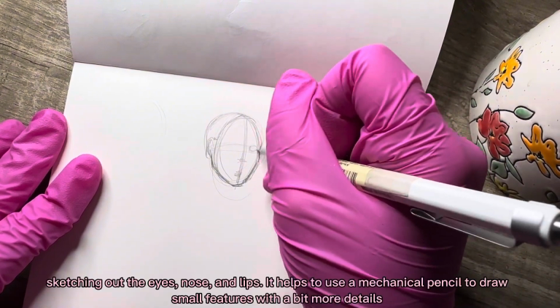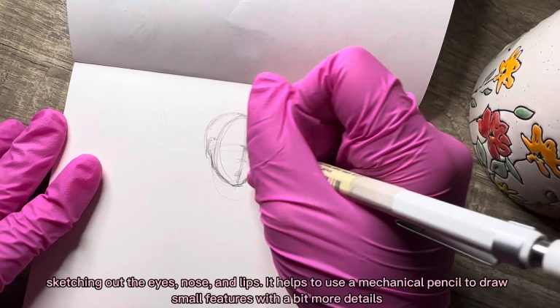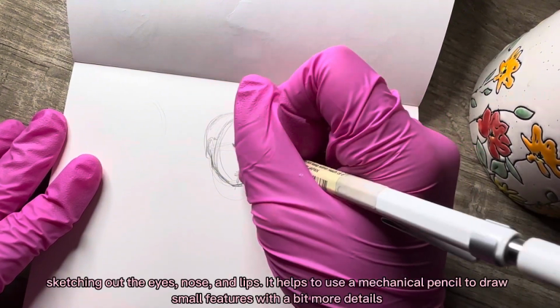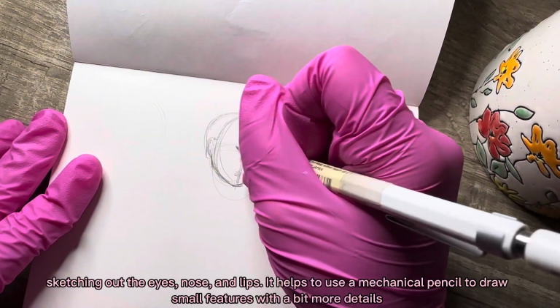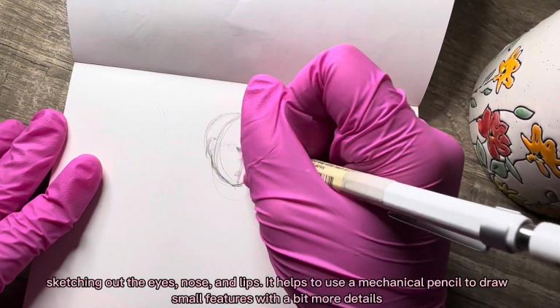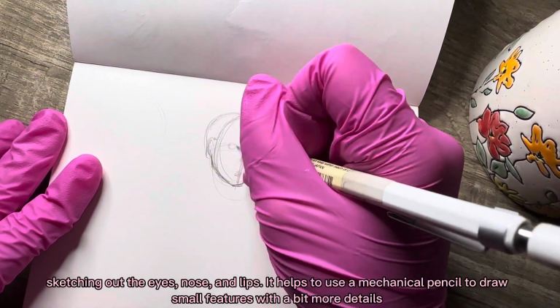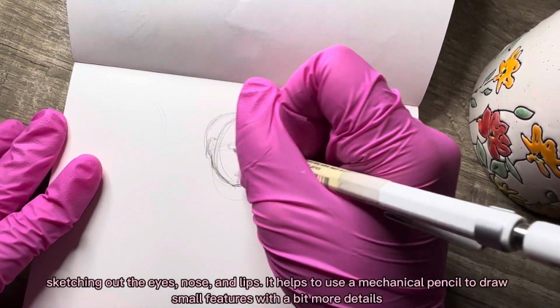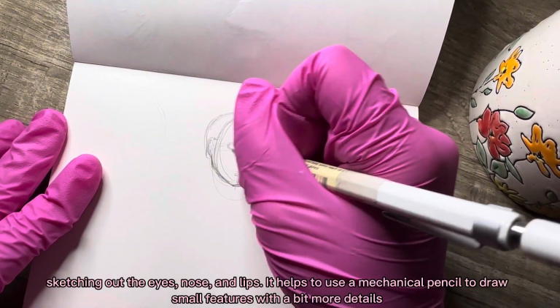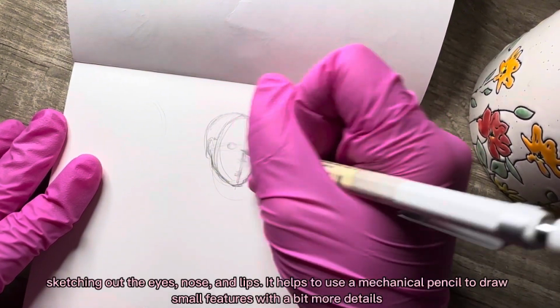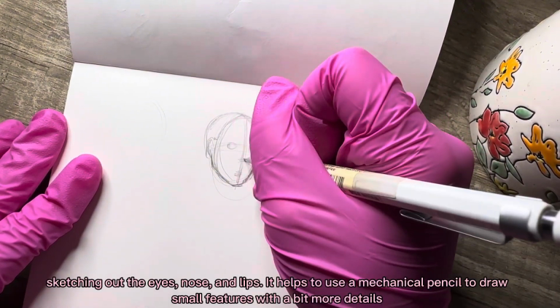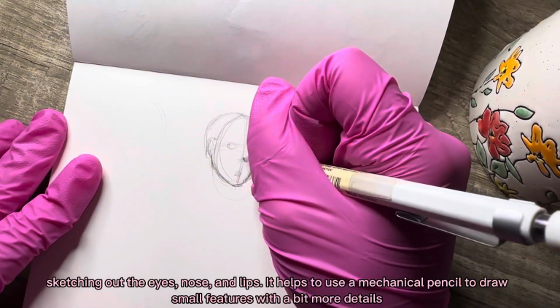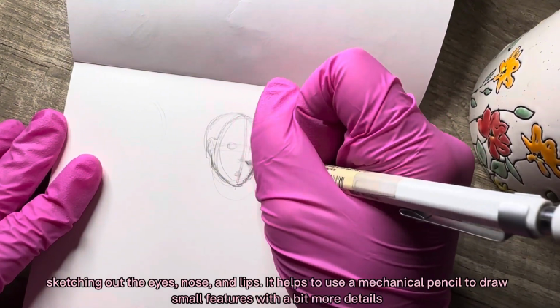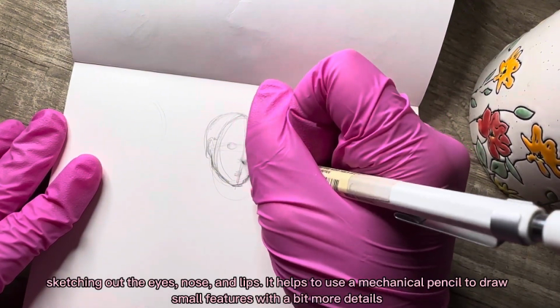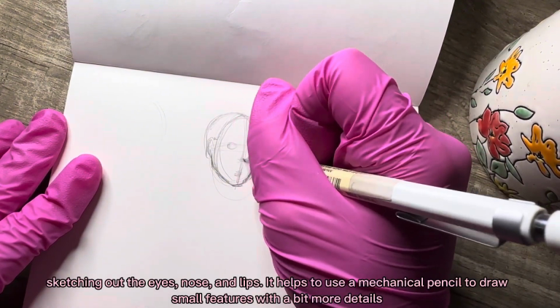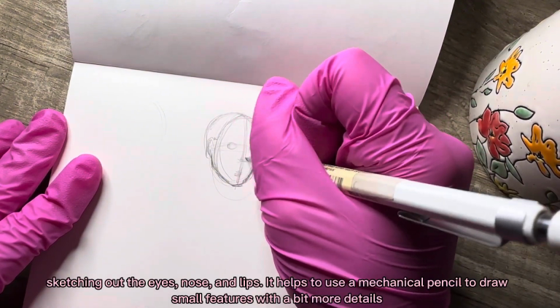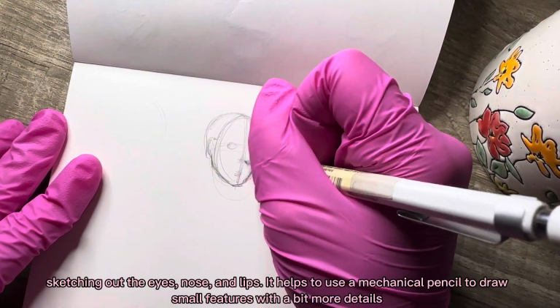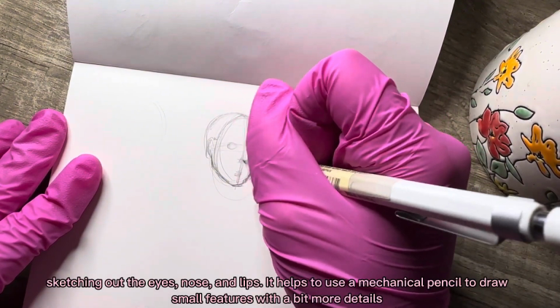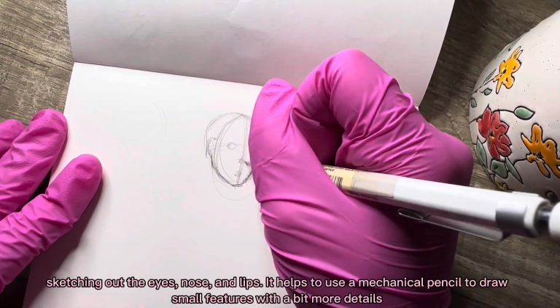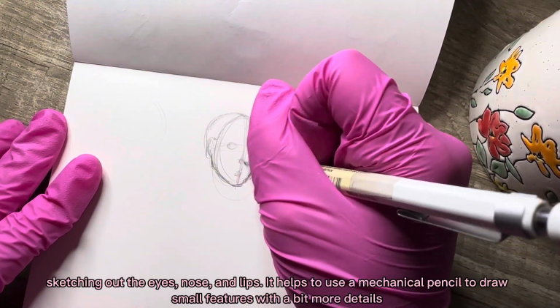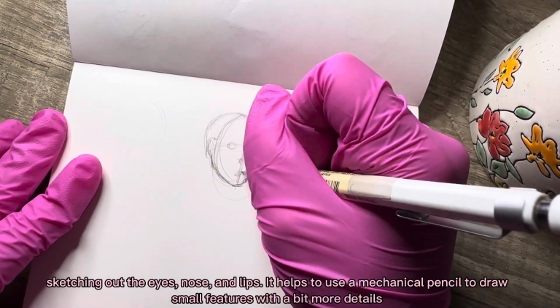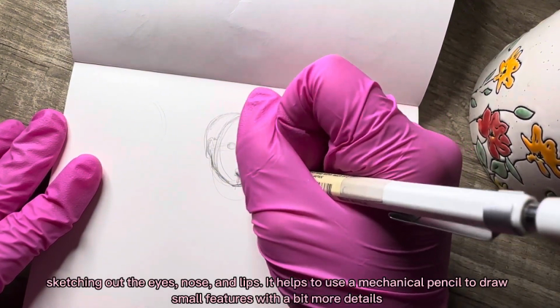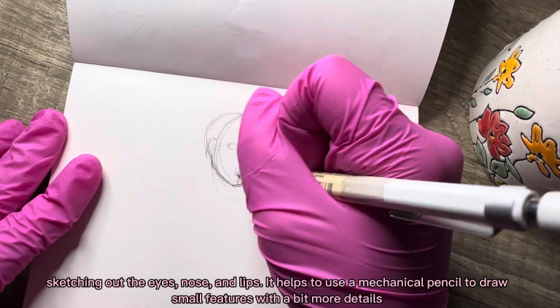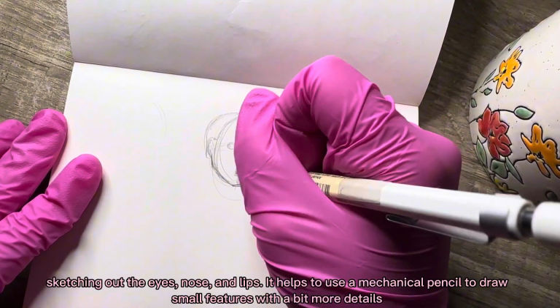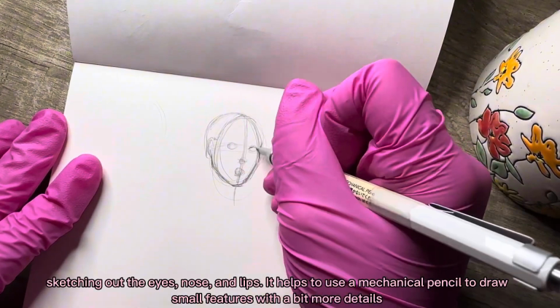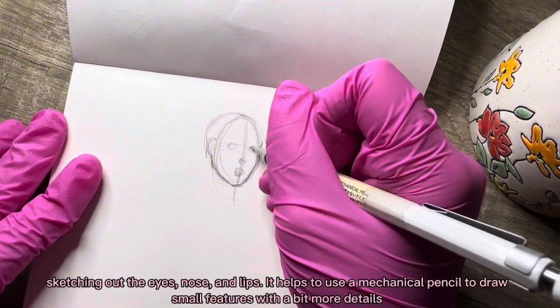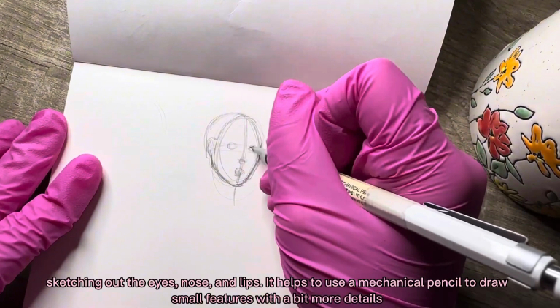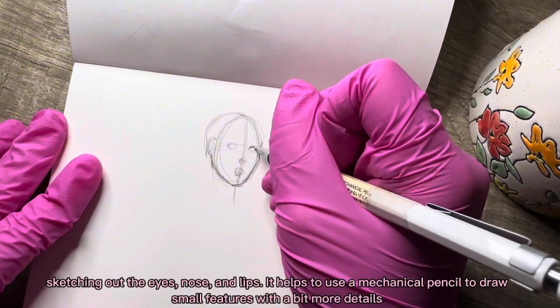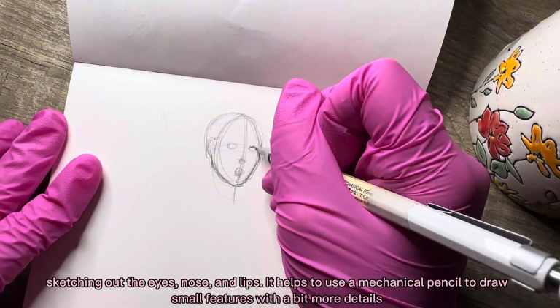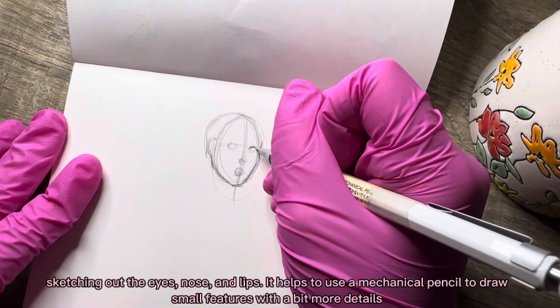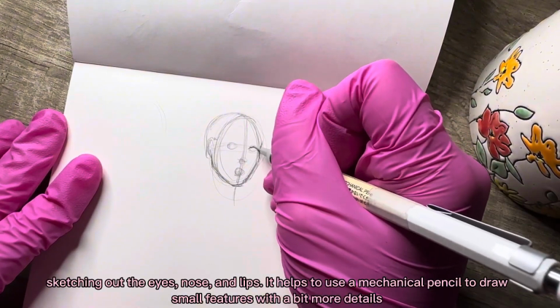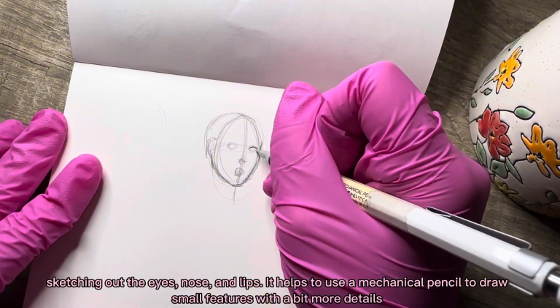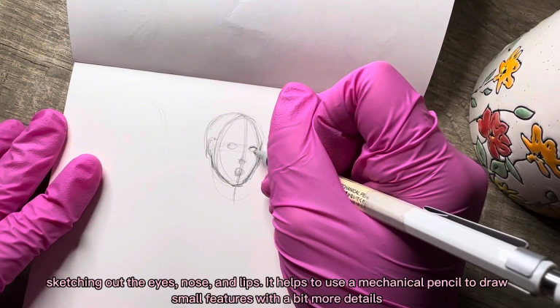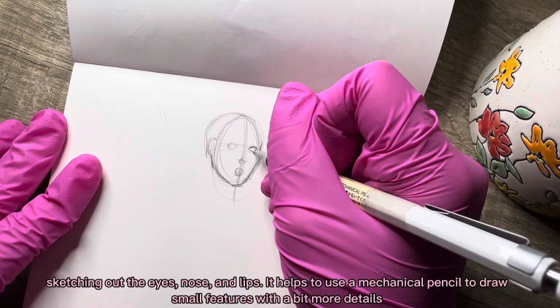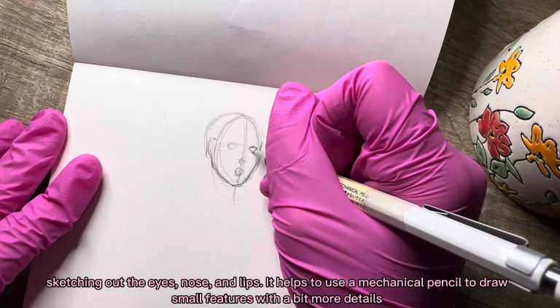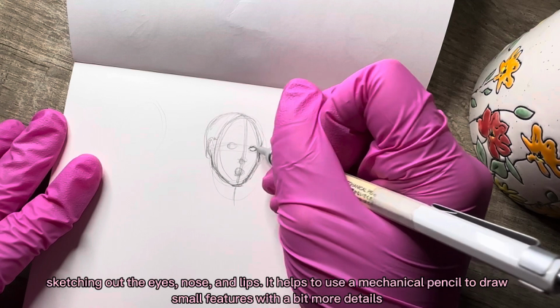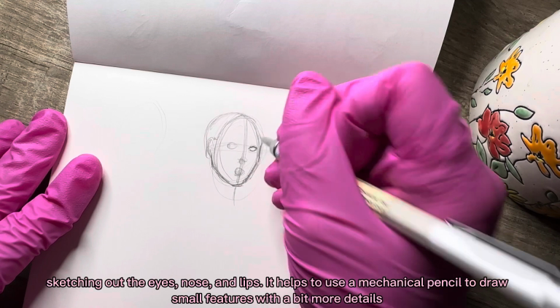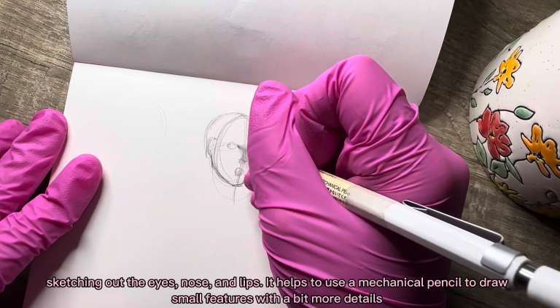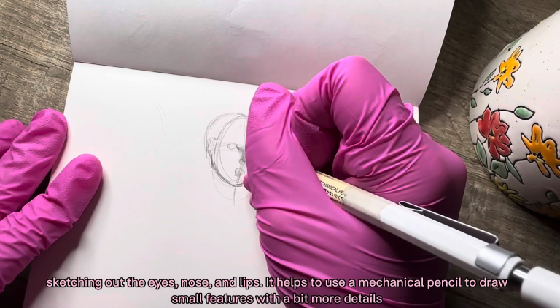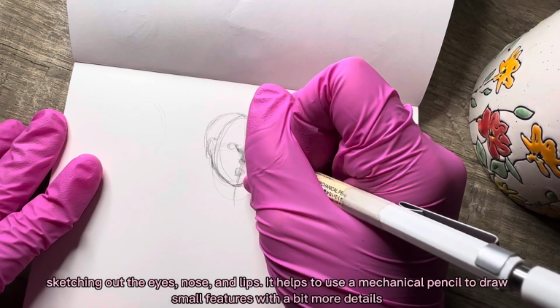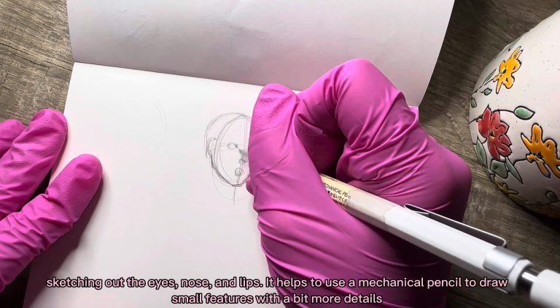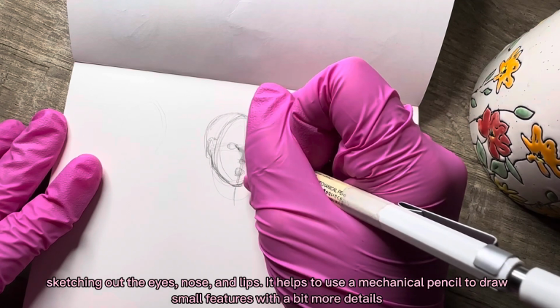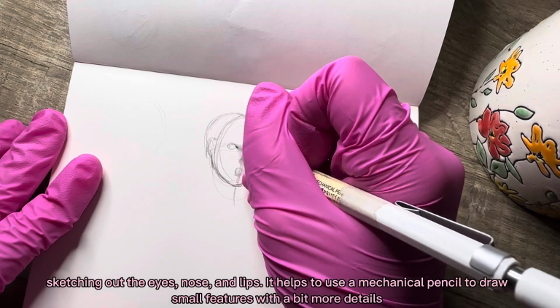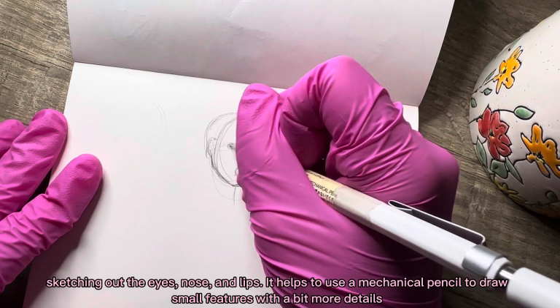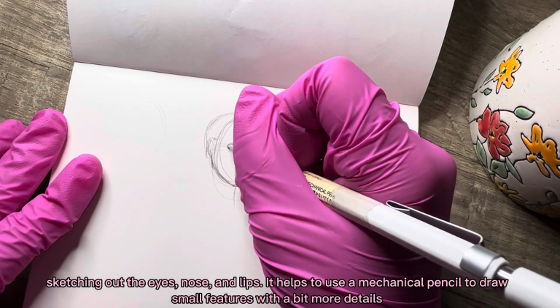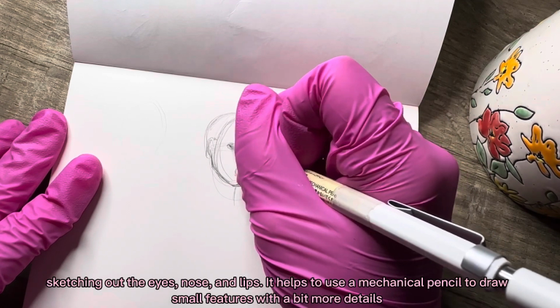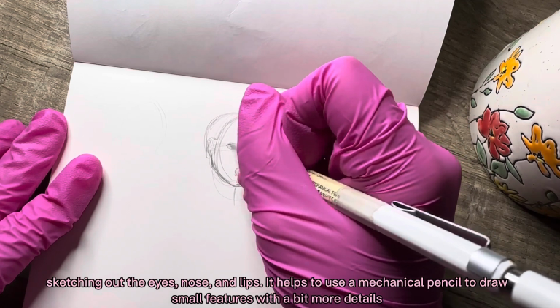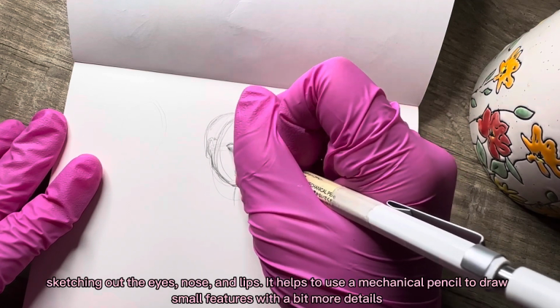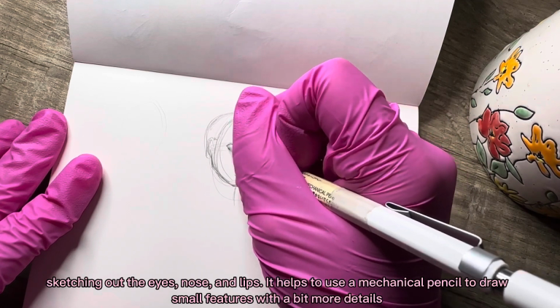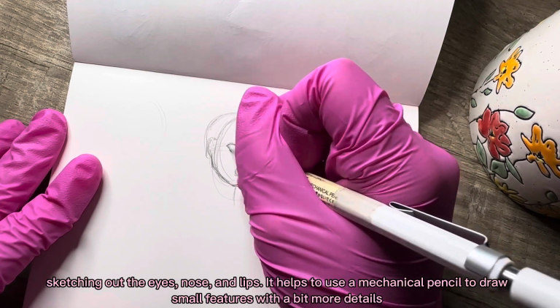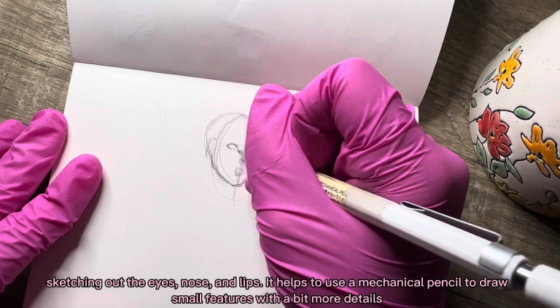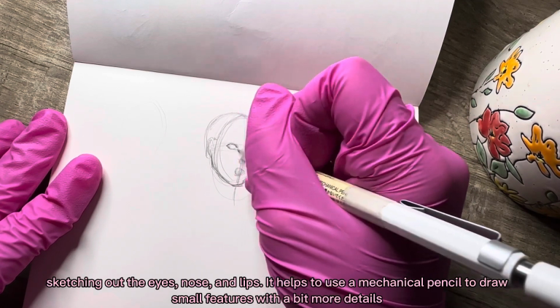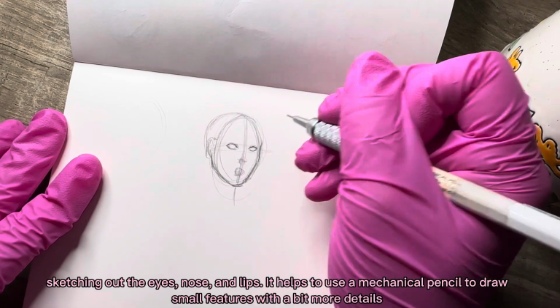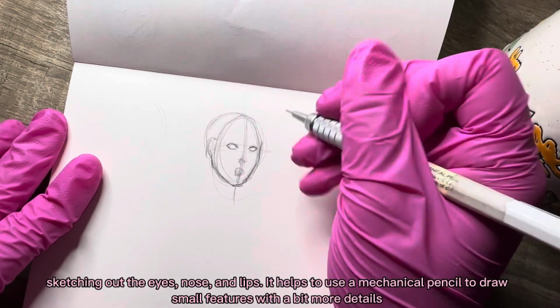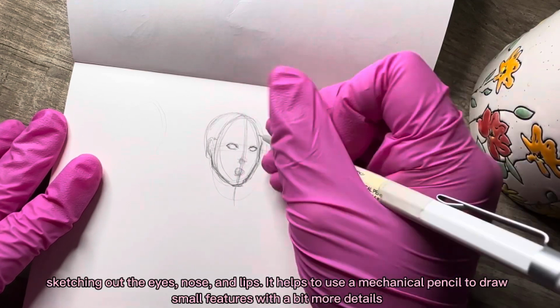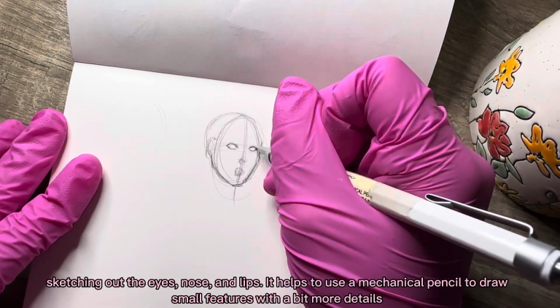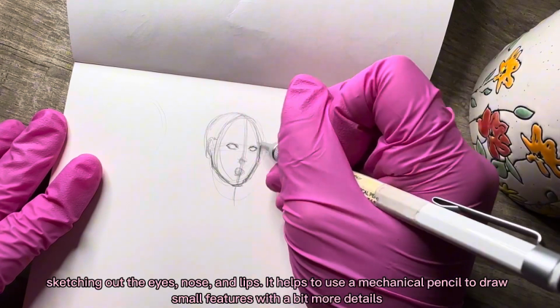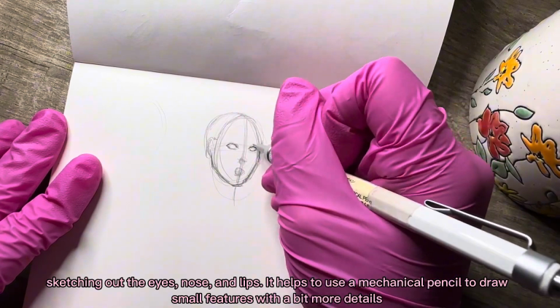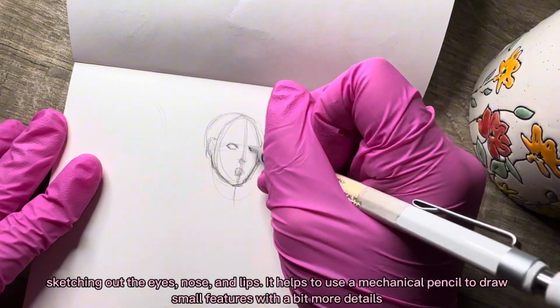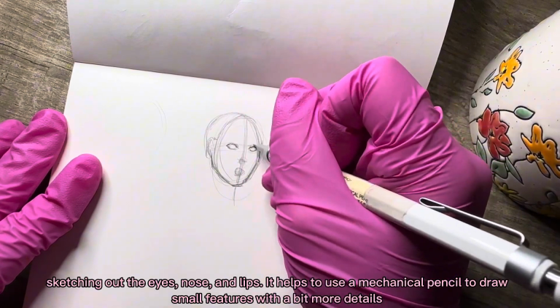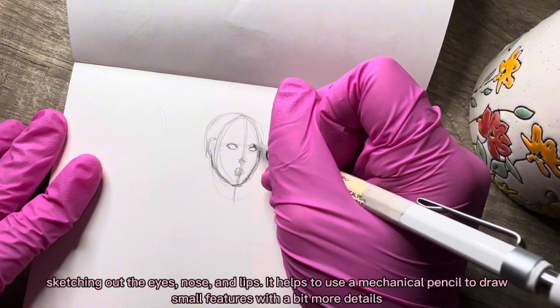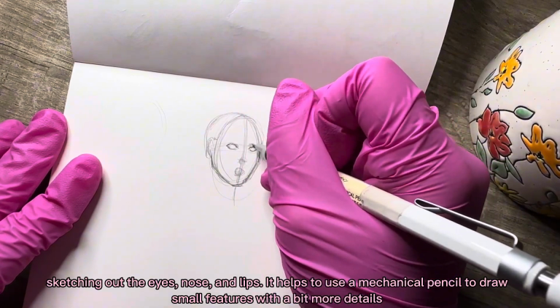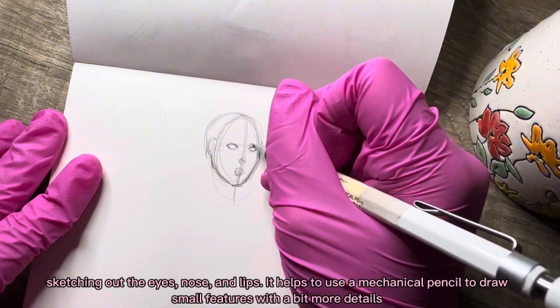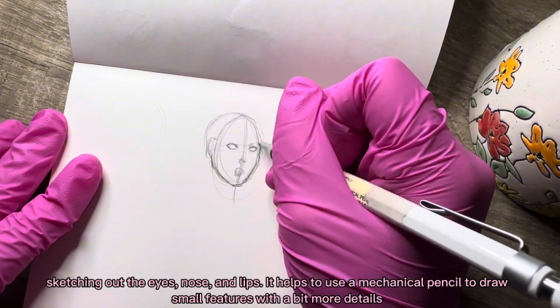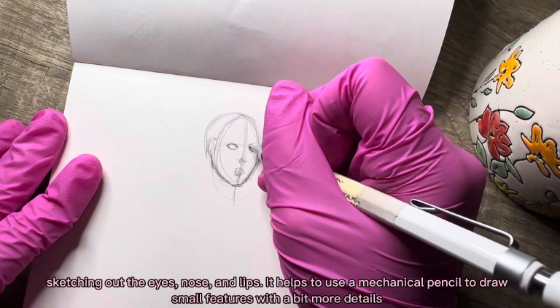Sketching out the eyes, nose, and lips. It helps to use a mechanical pencil to draw small features with a bit more detail.